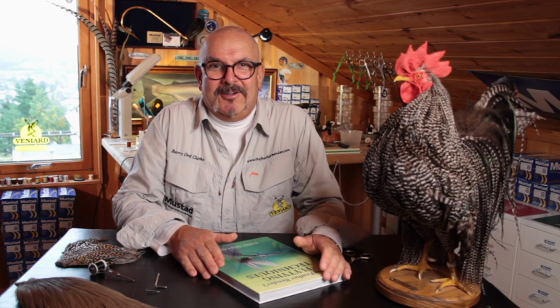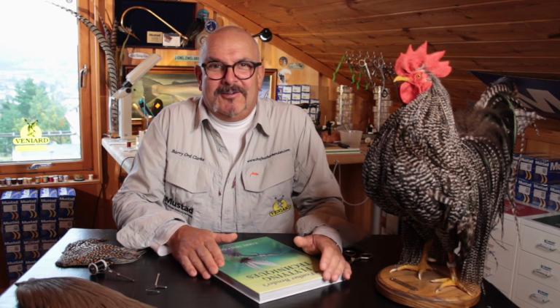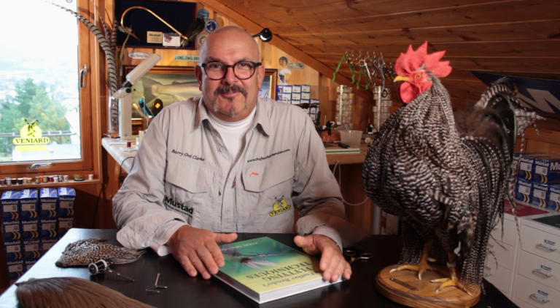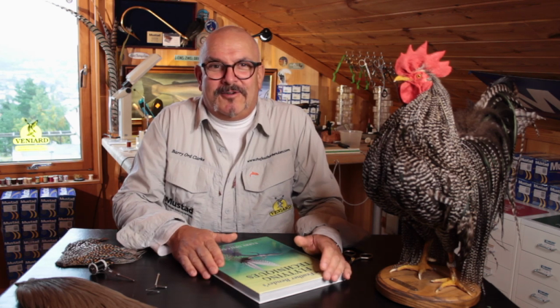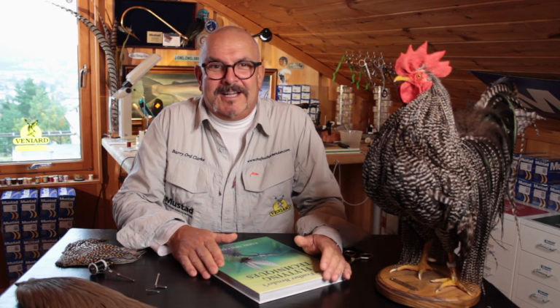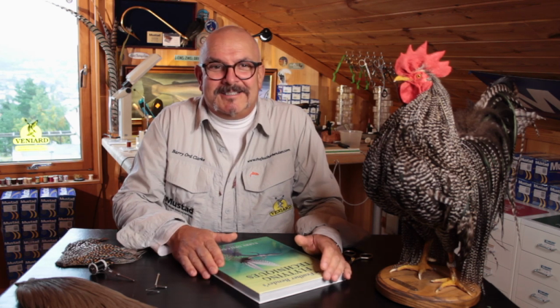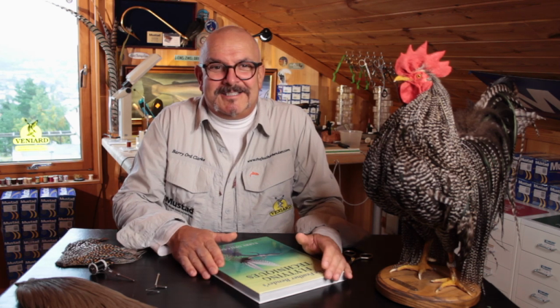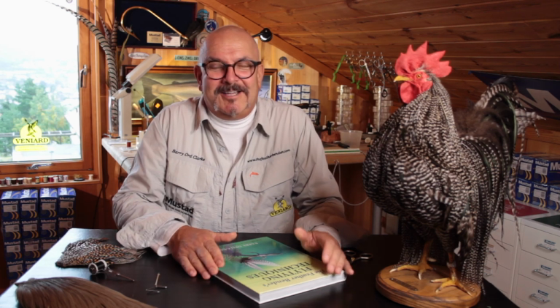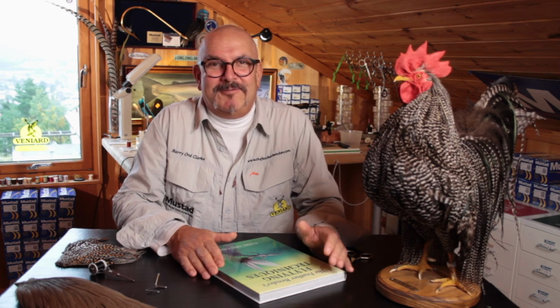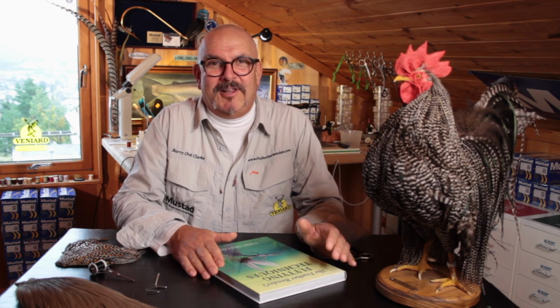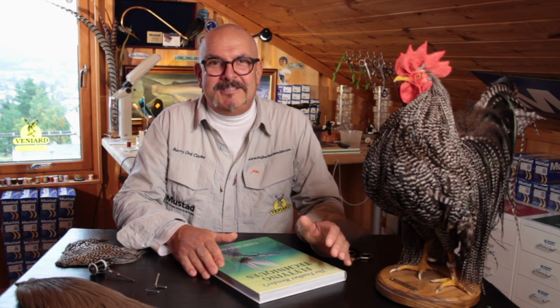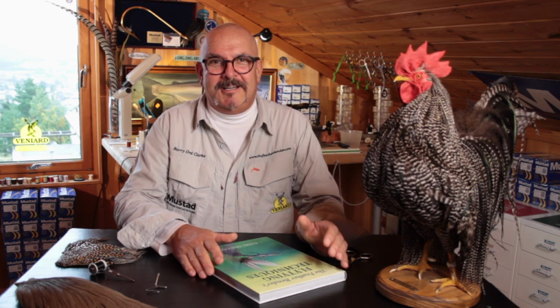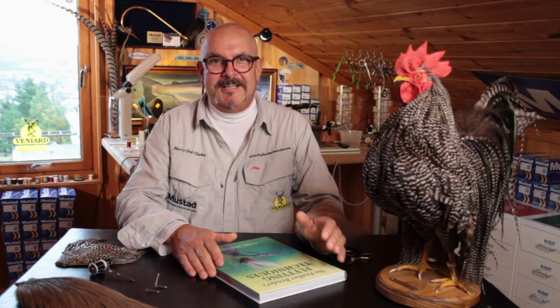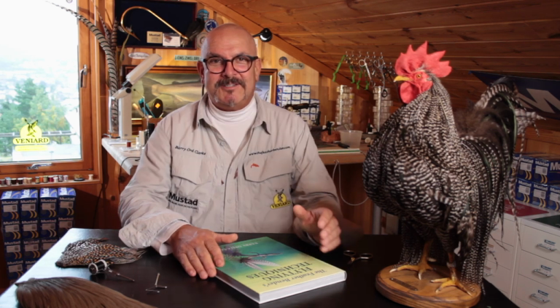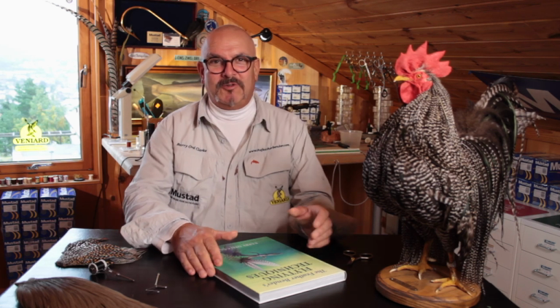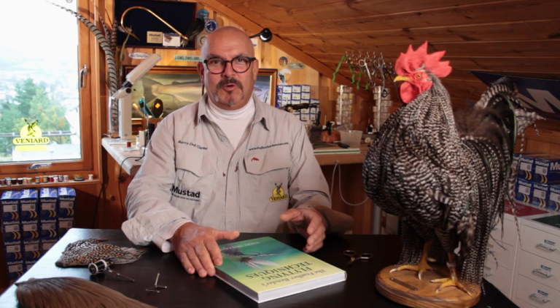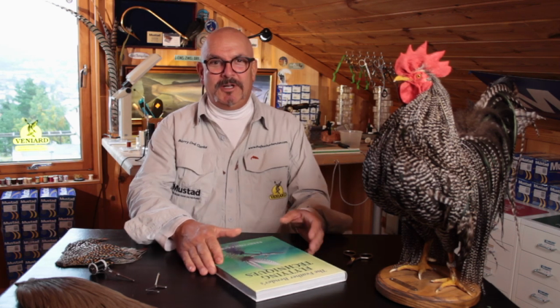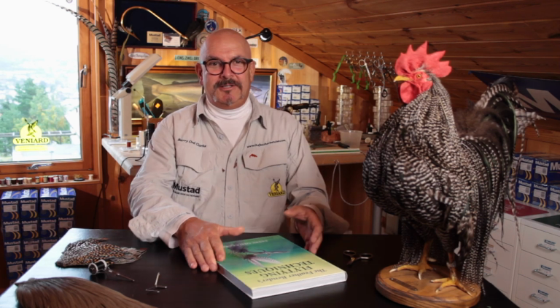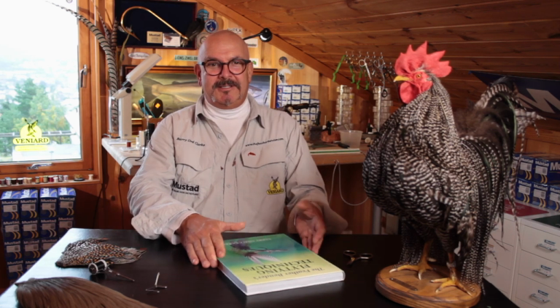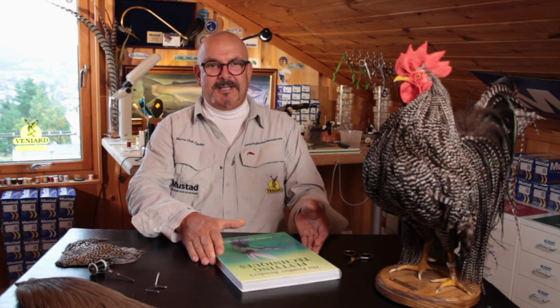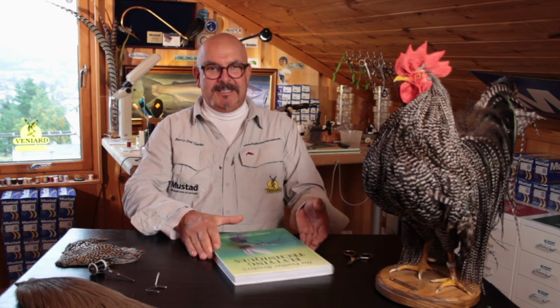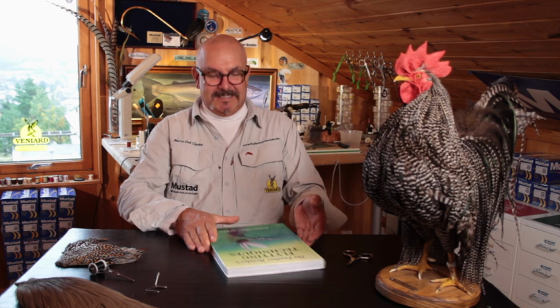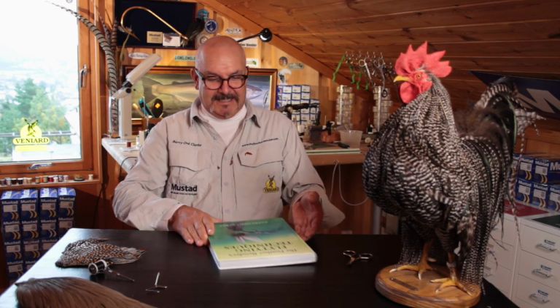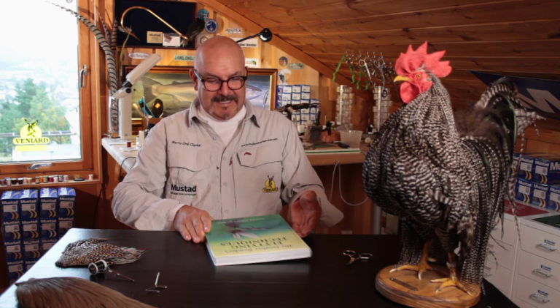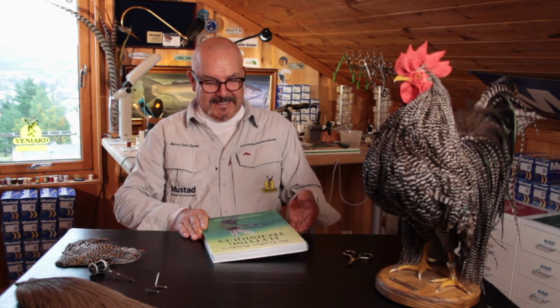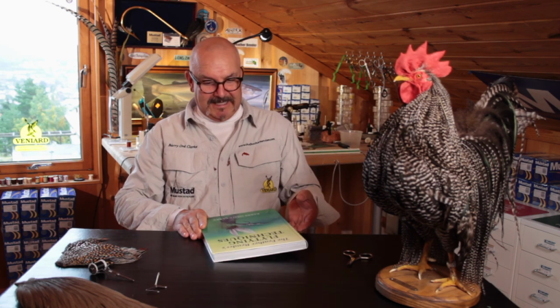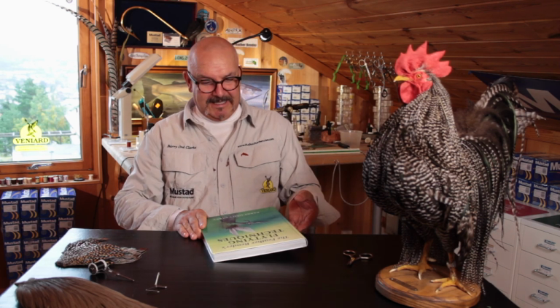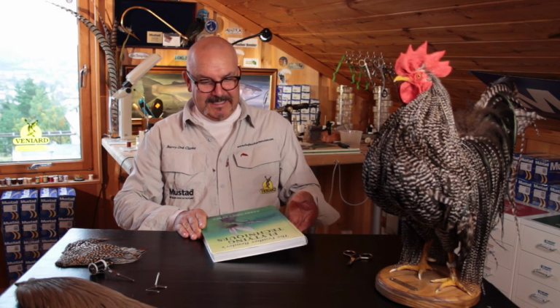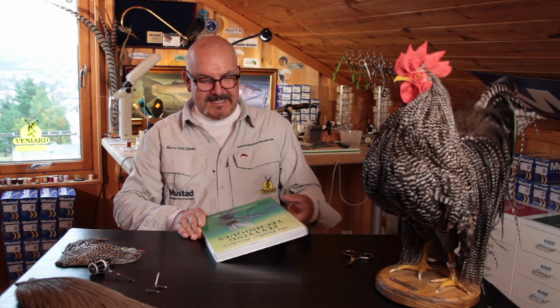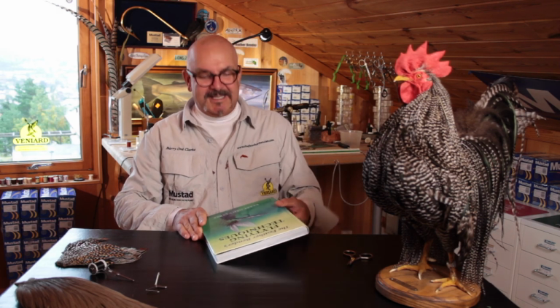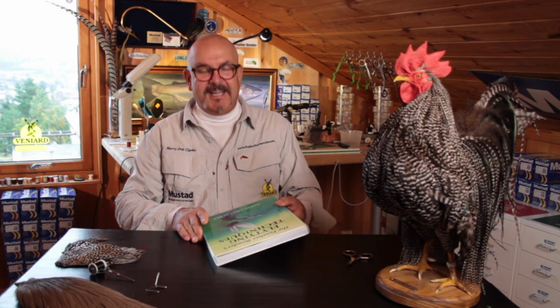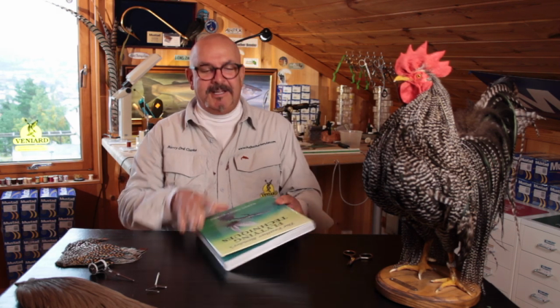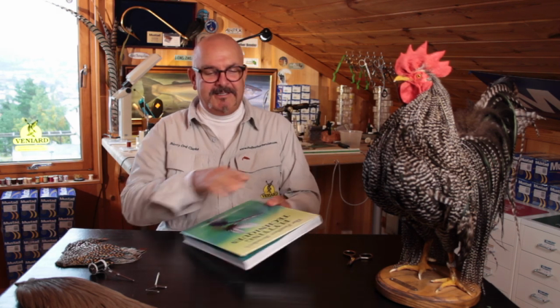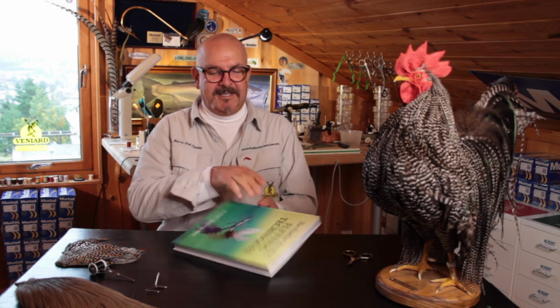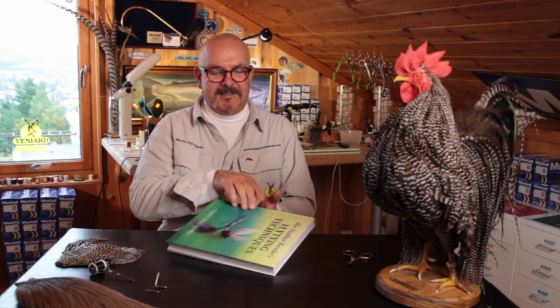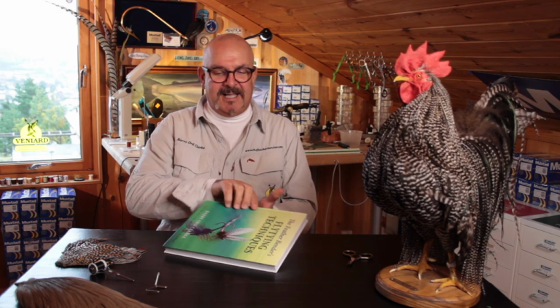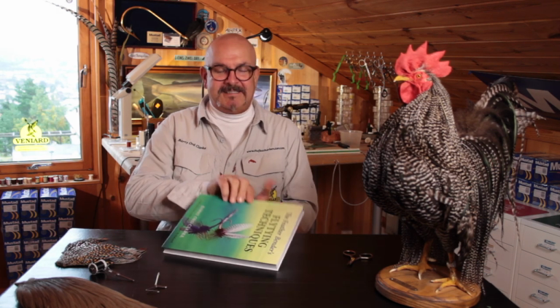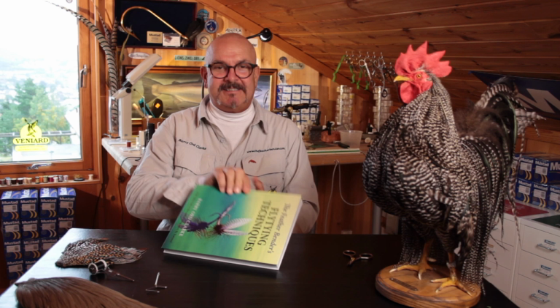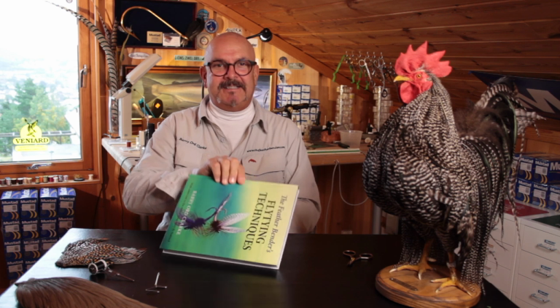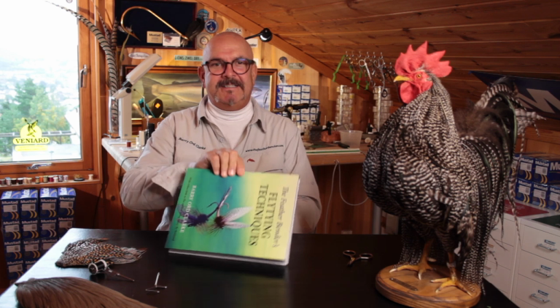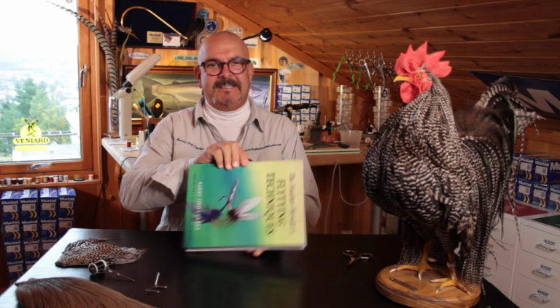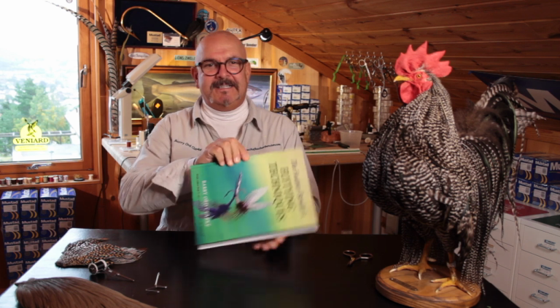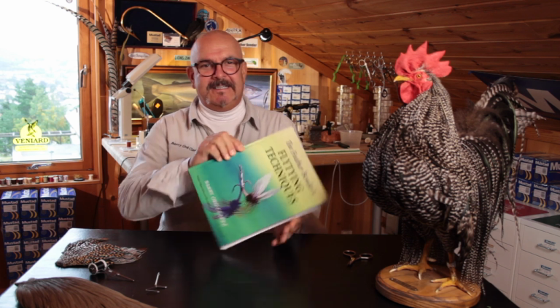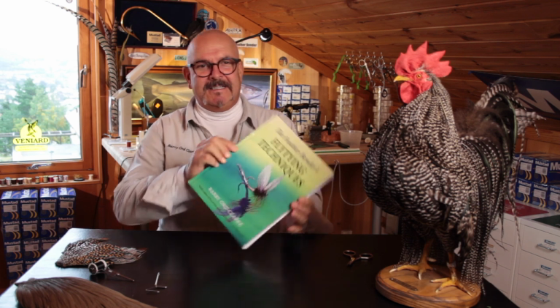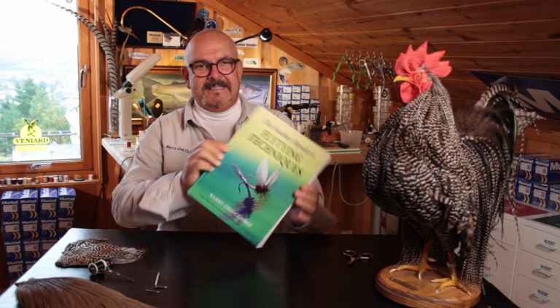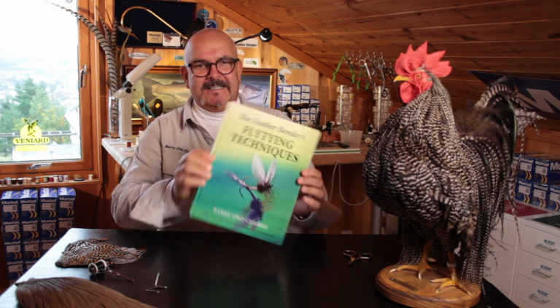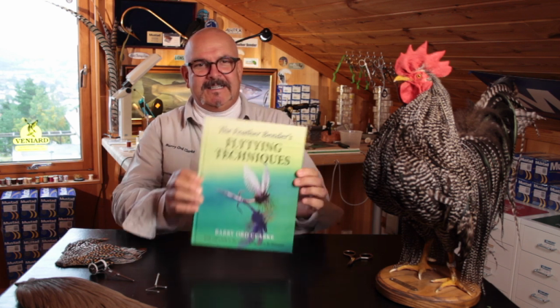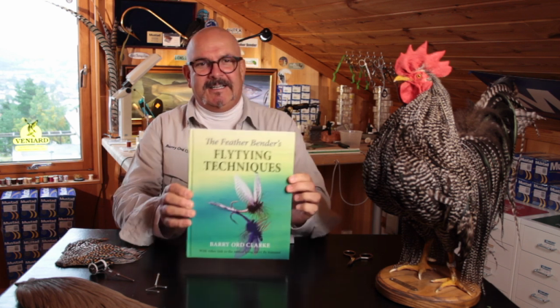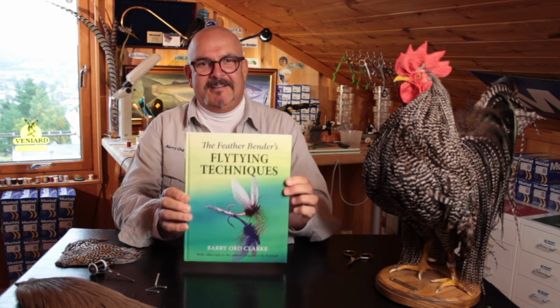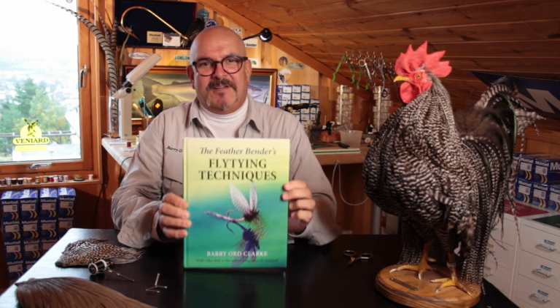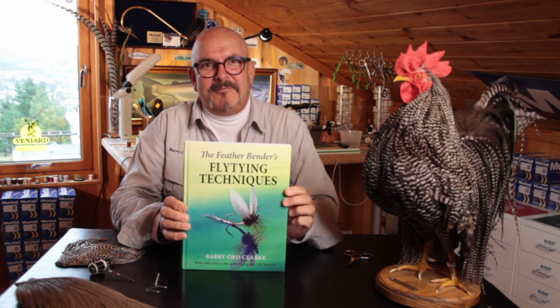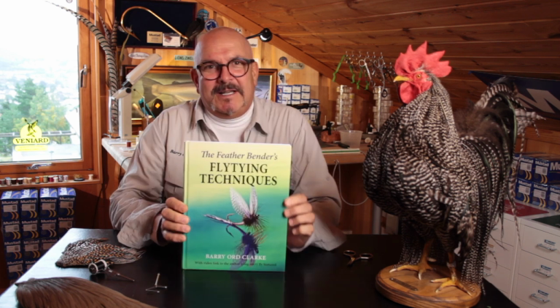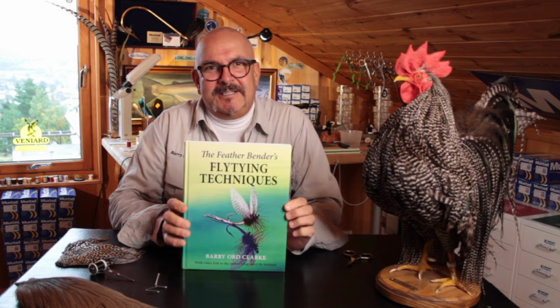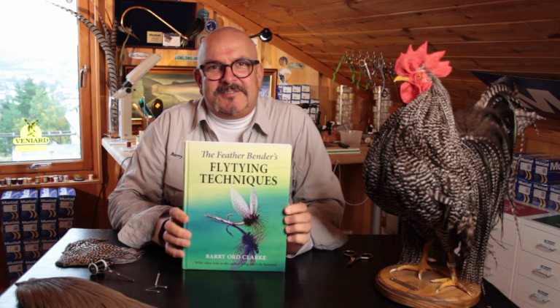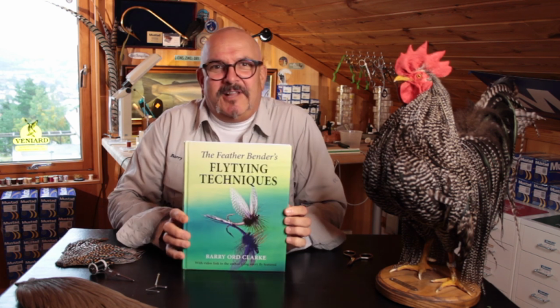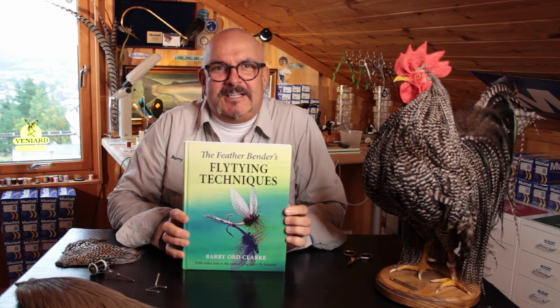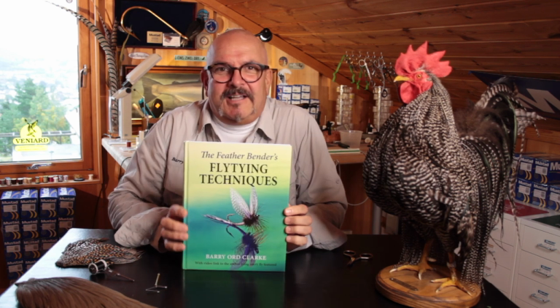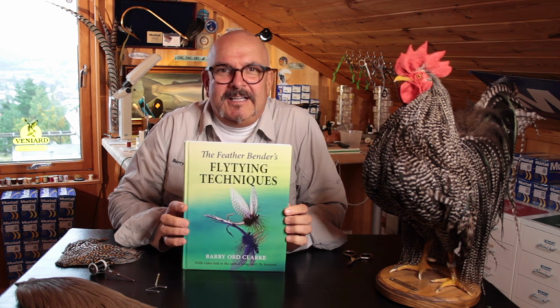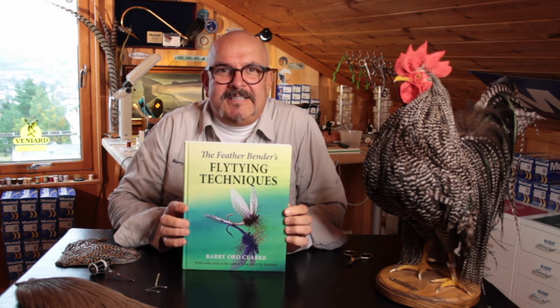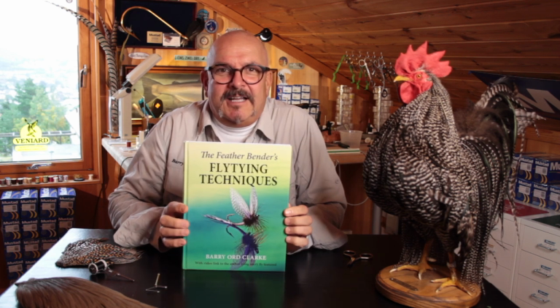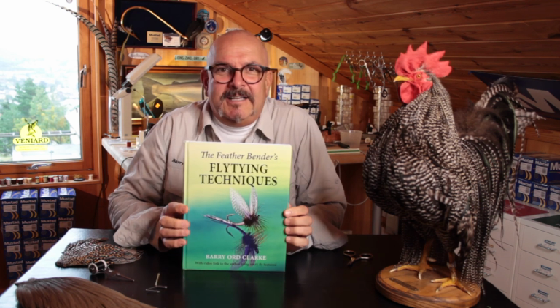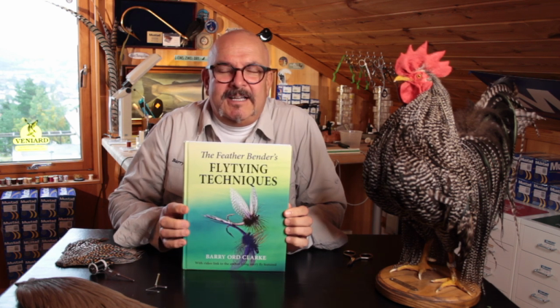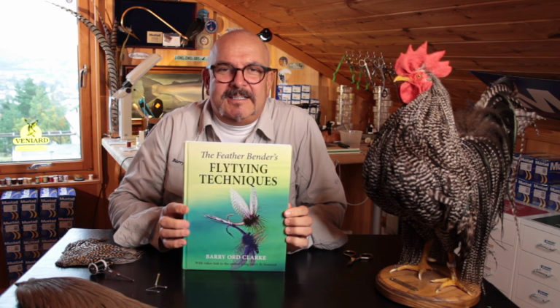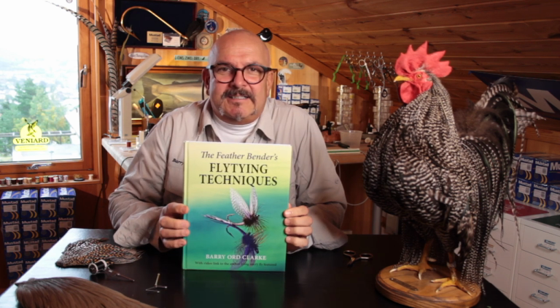Friends, fly tyers of the world, it's here at last — Featherbender's Fly Tying Techniques.